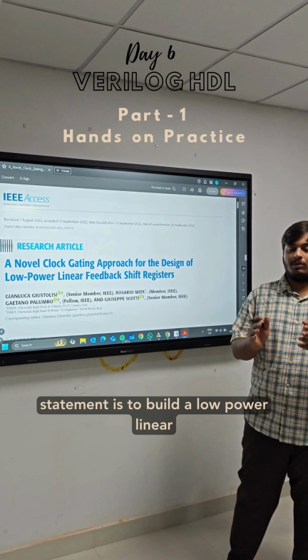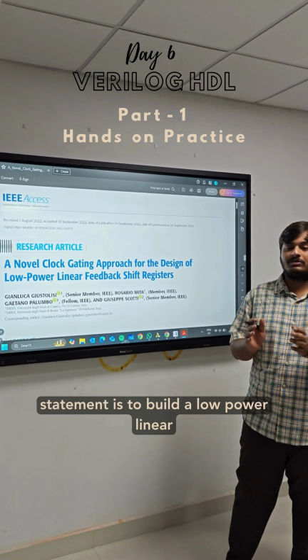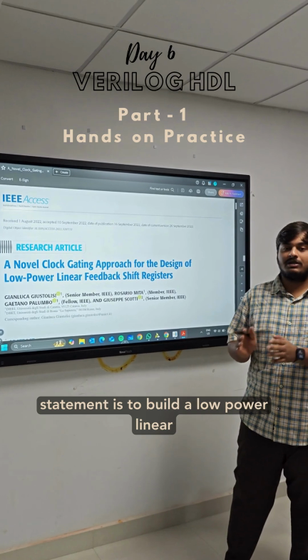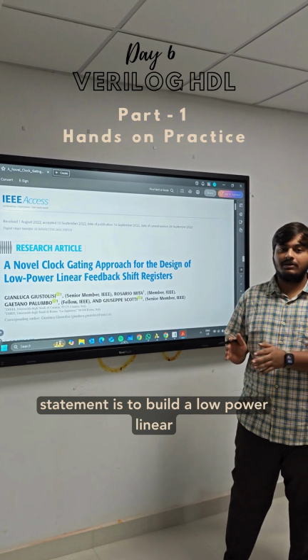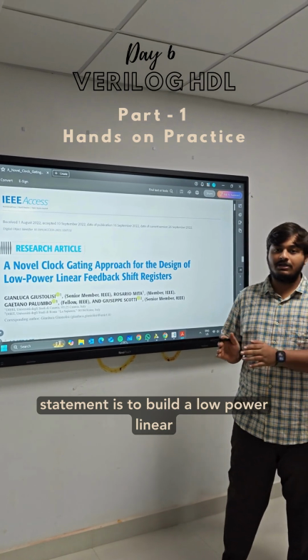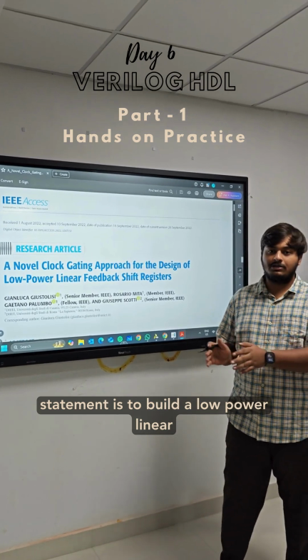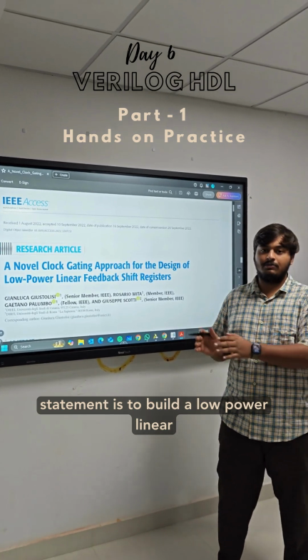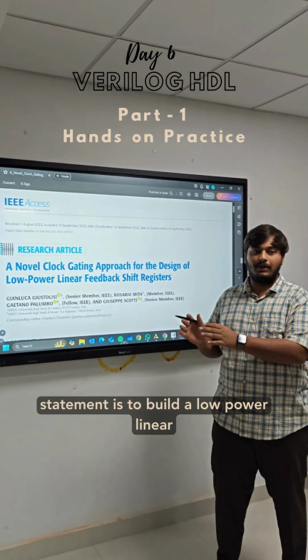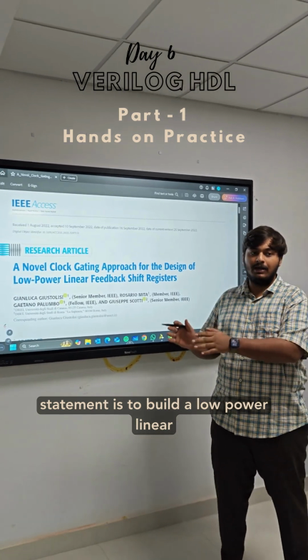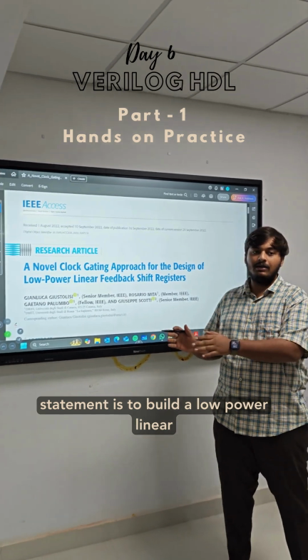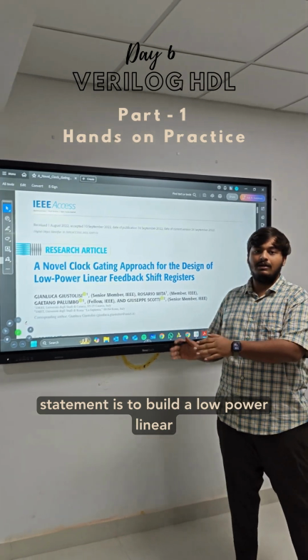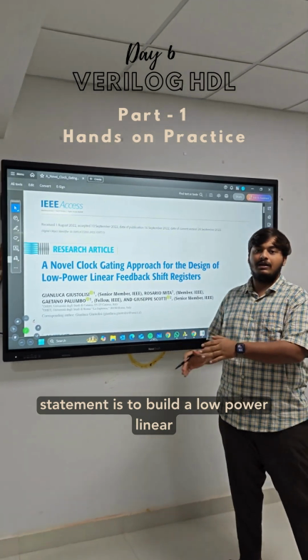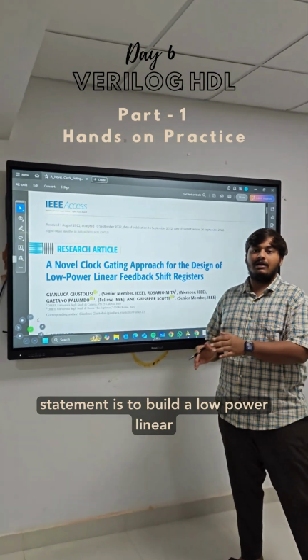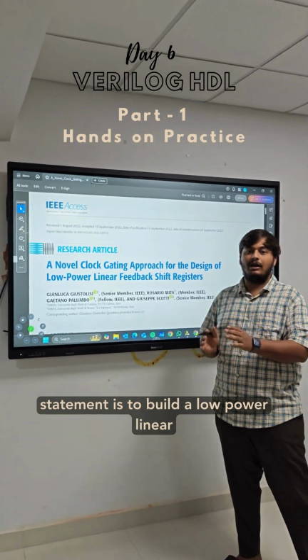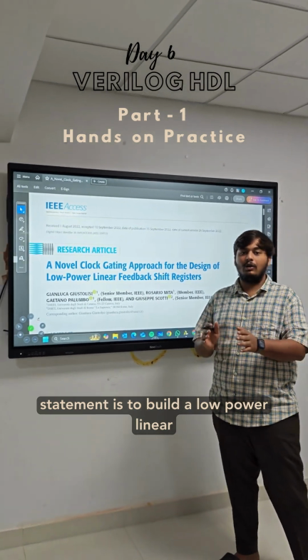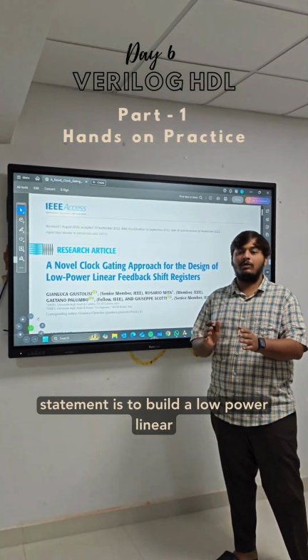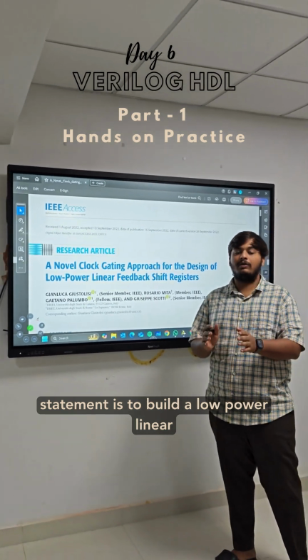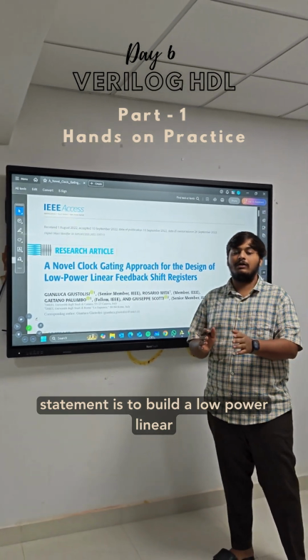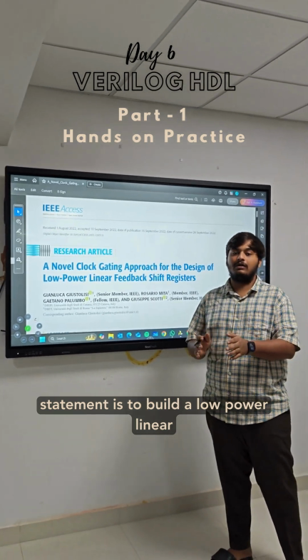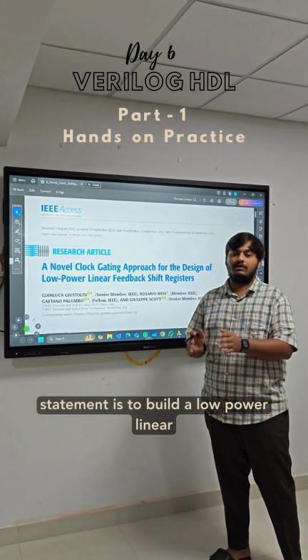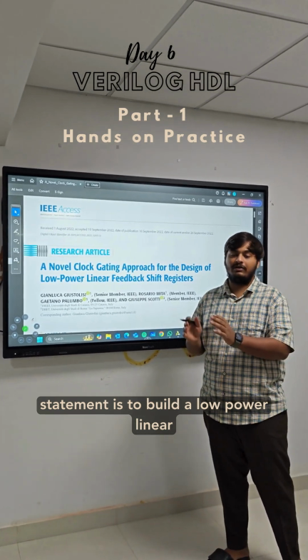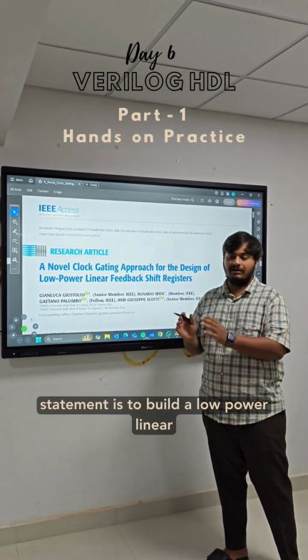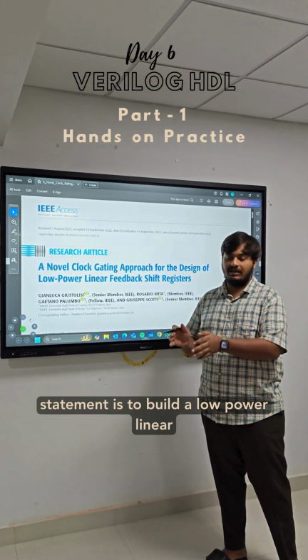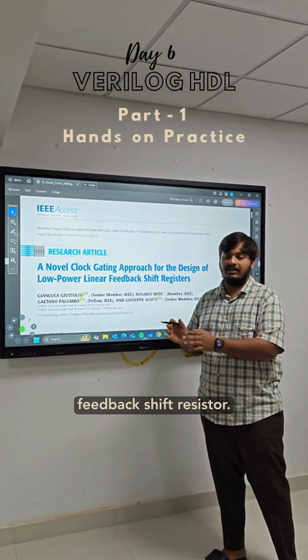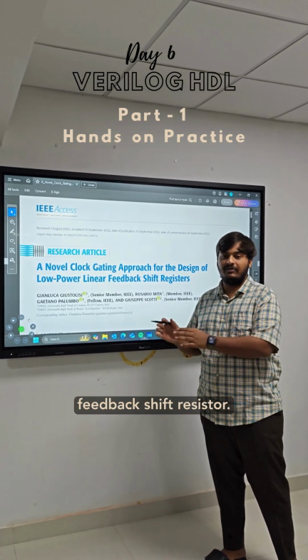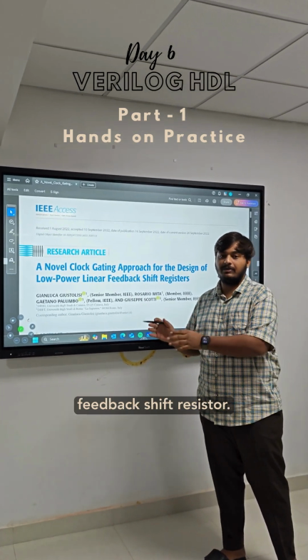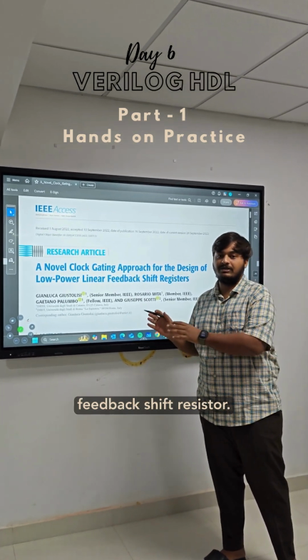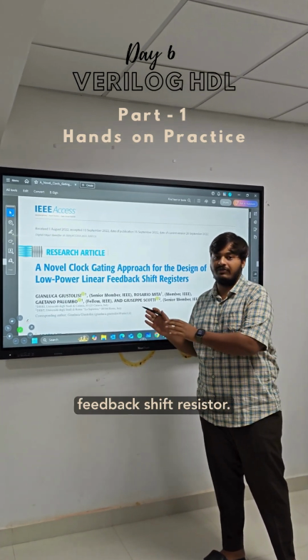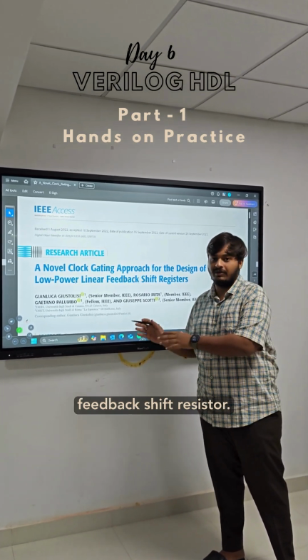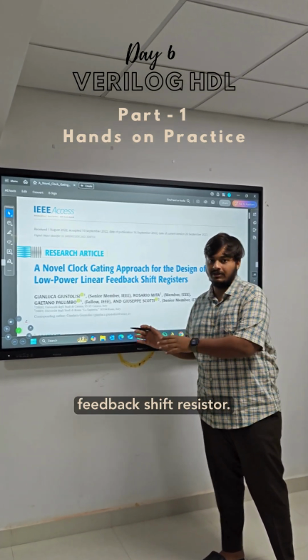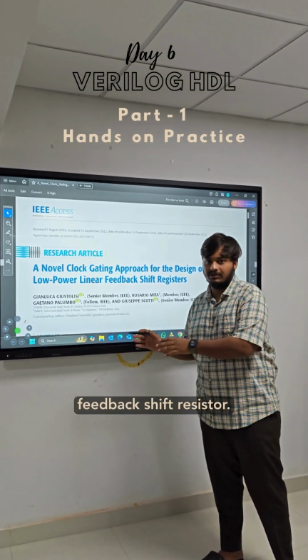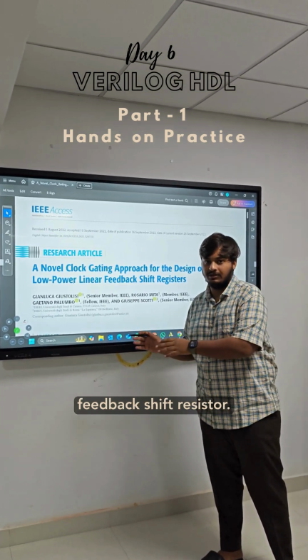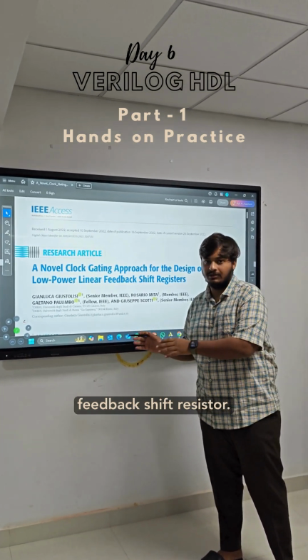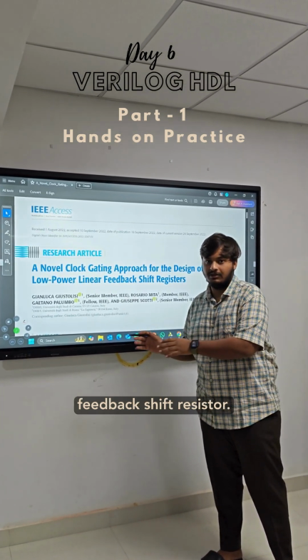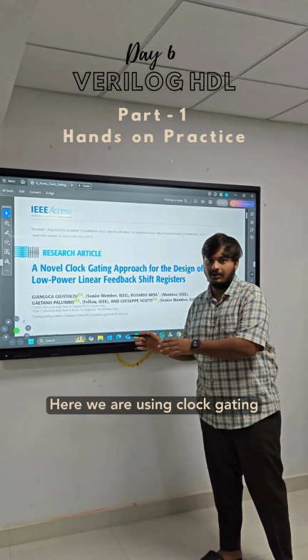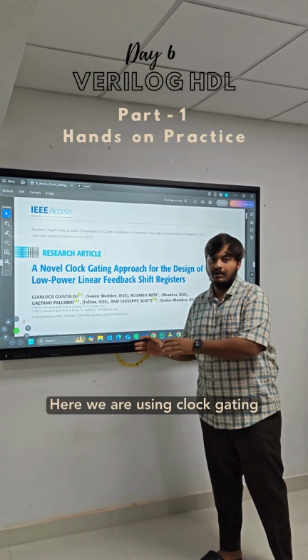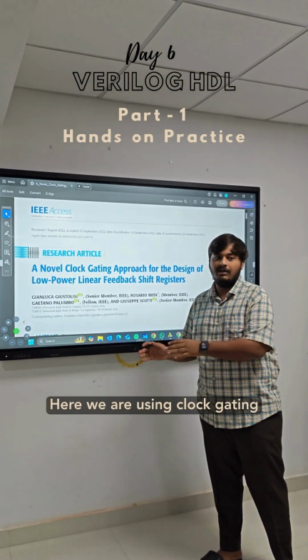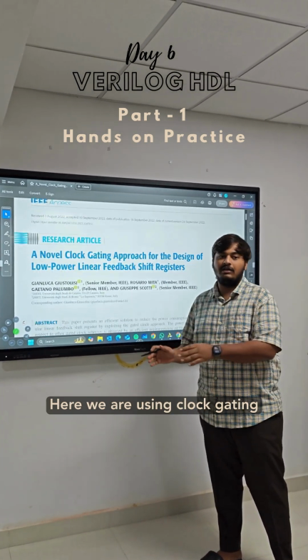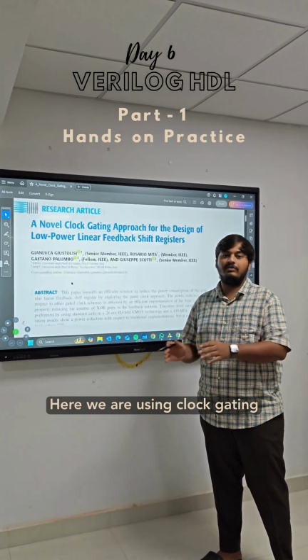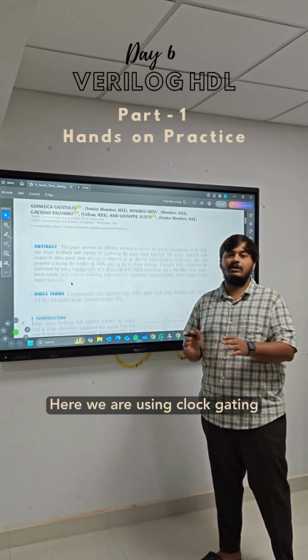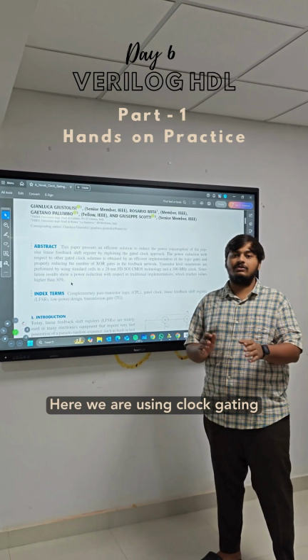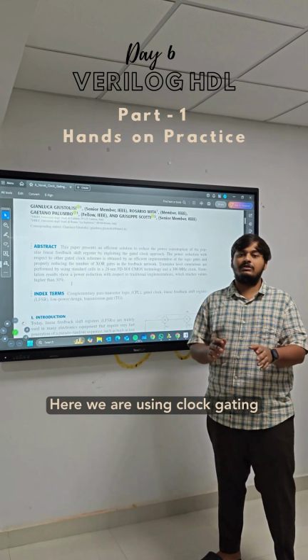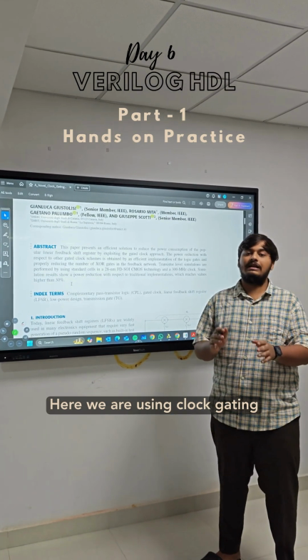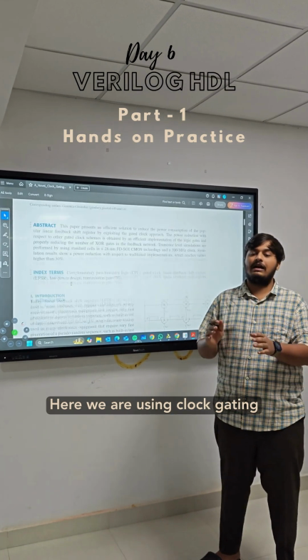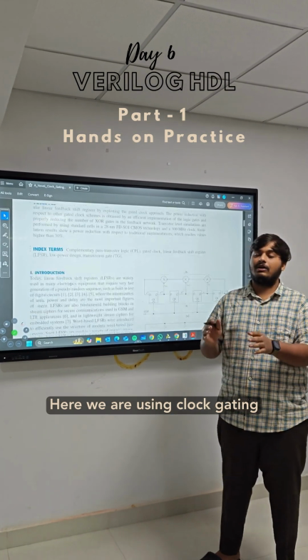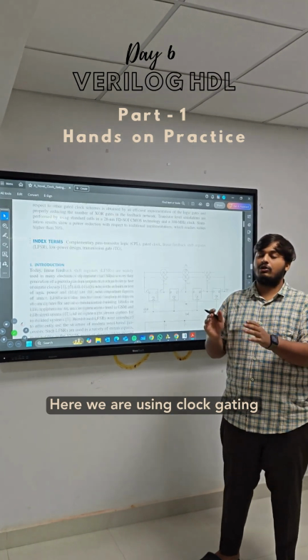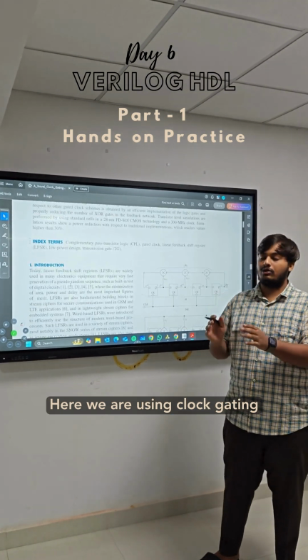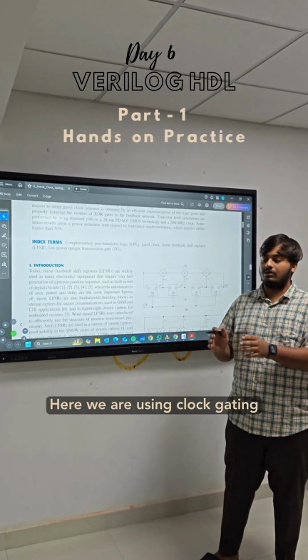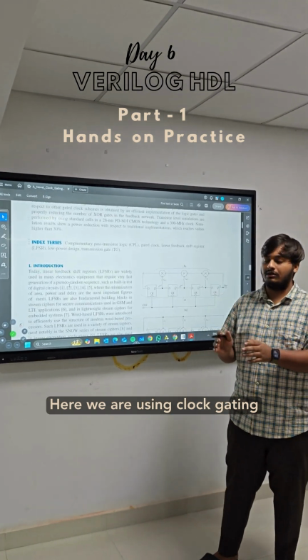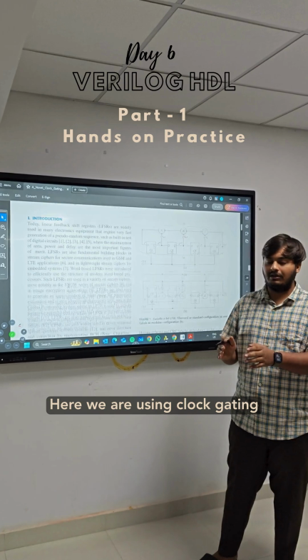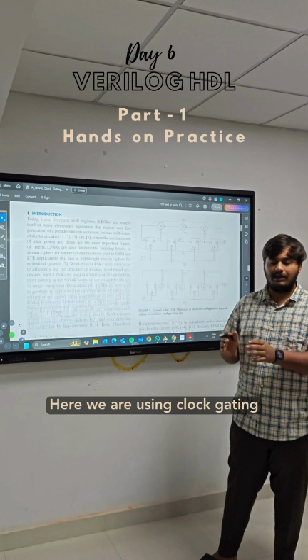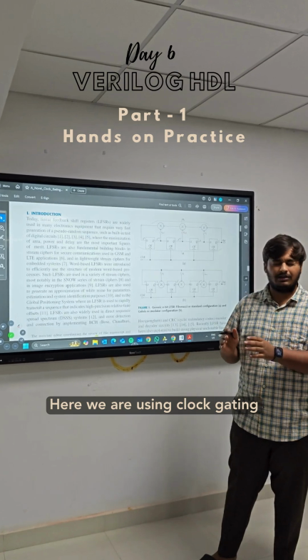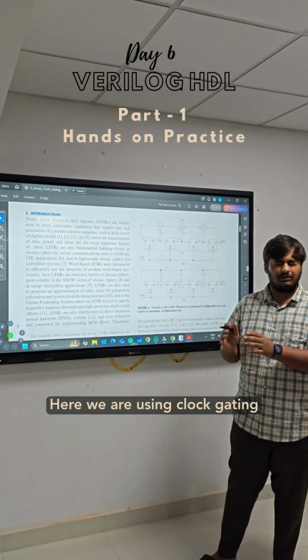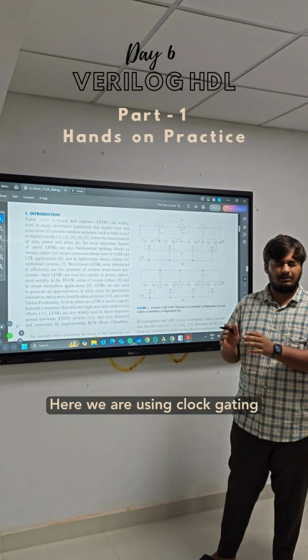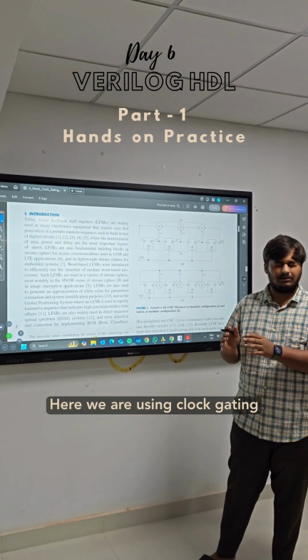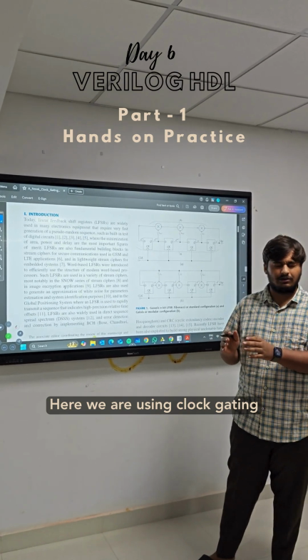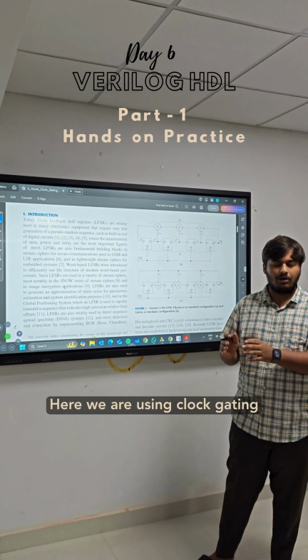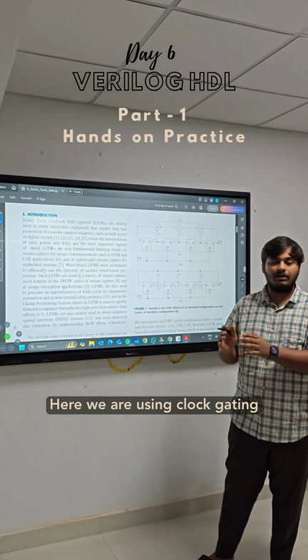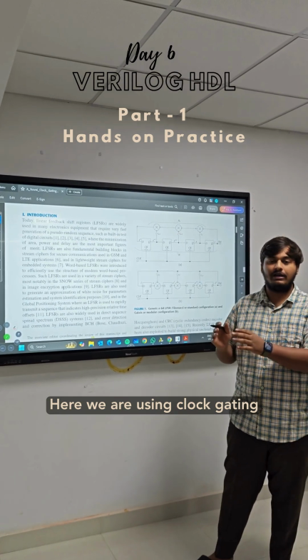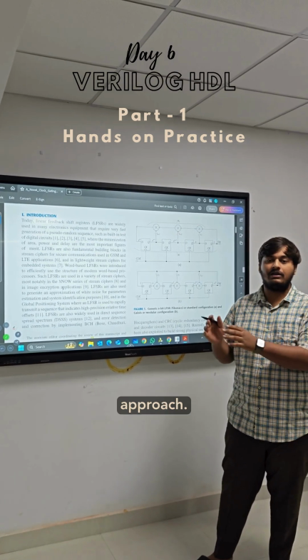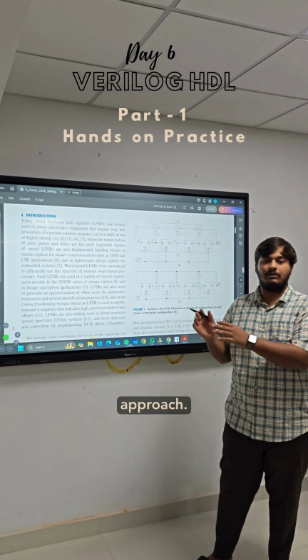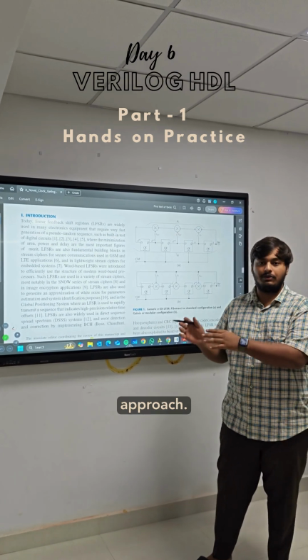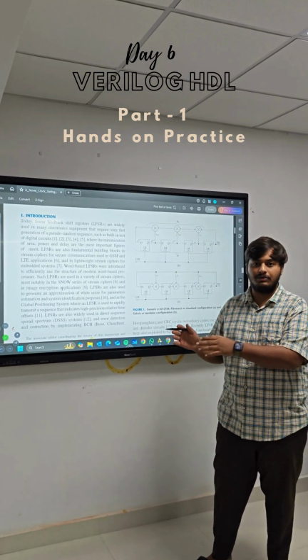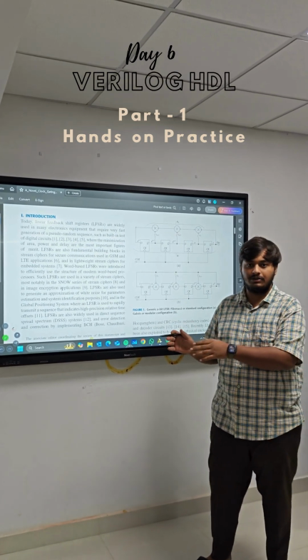The problem is to build a low-power linear feedback shift register. Here we are using a clock gating approach.